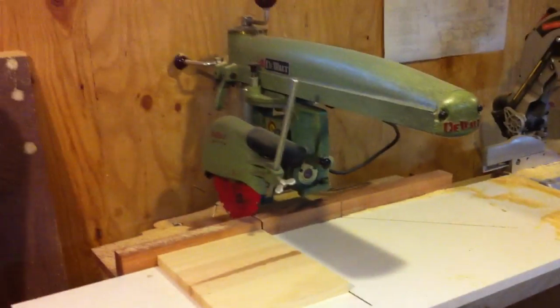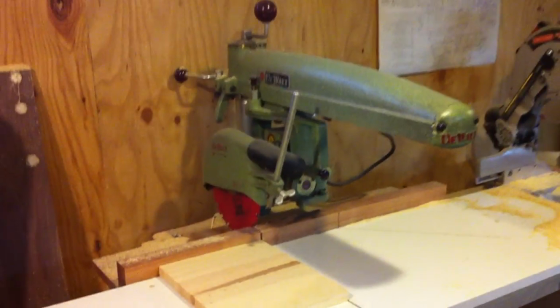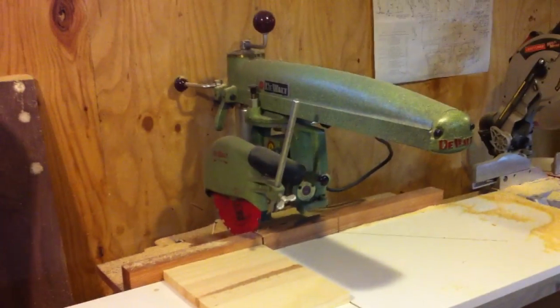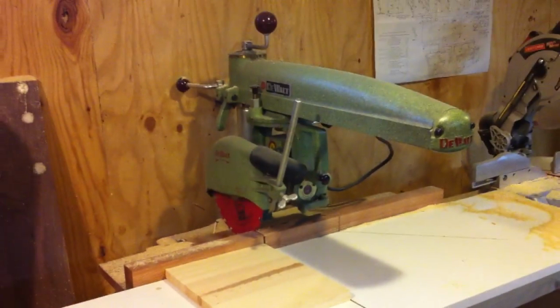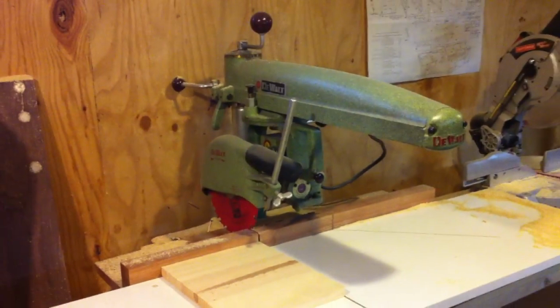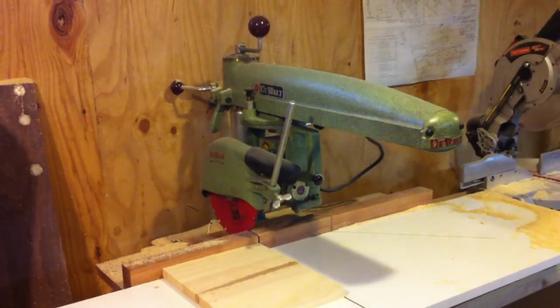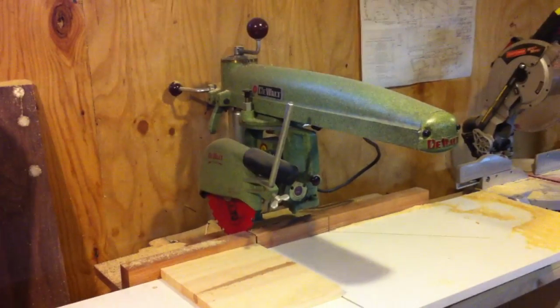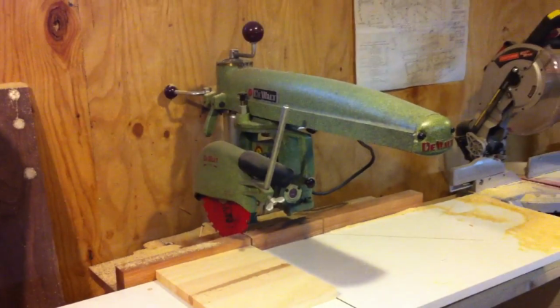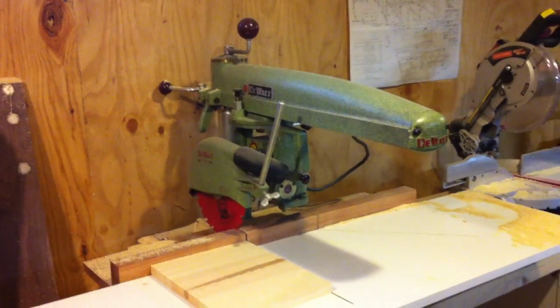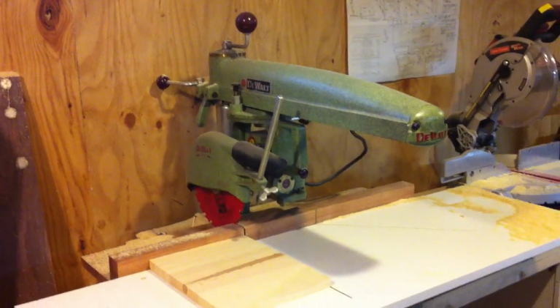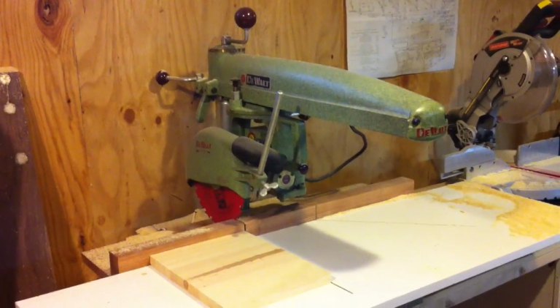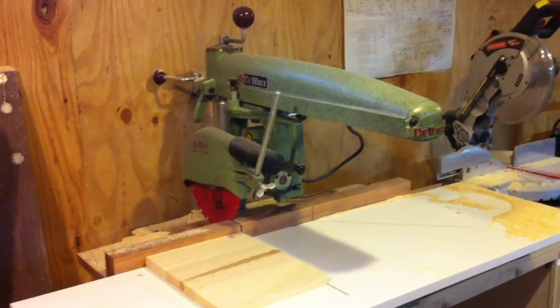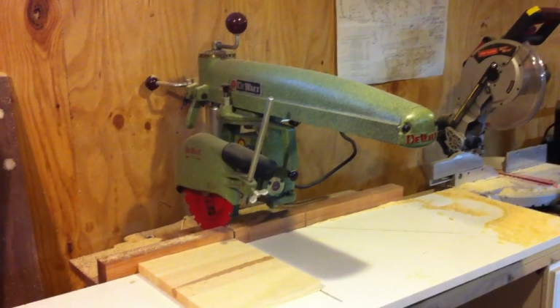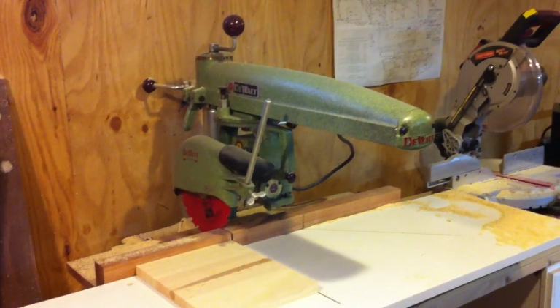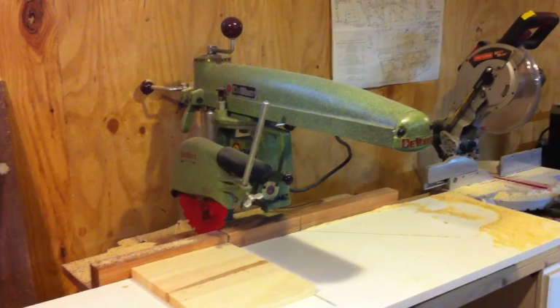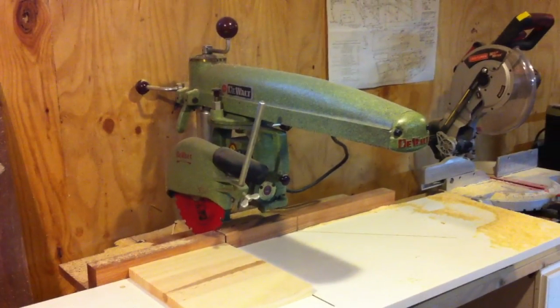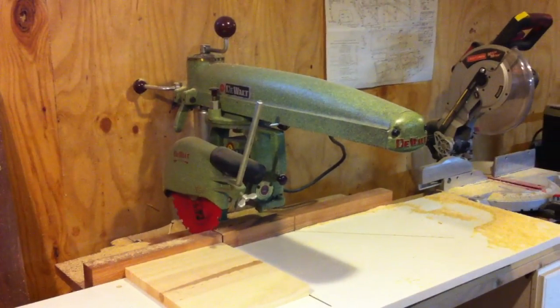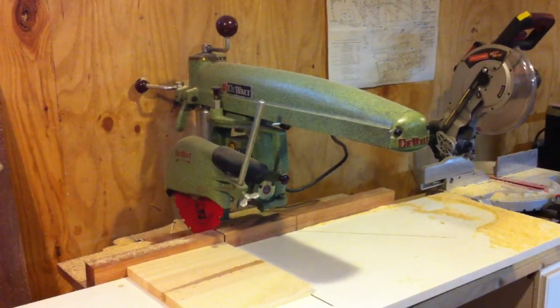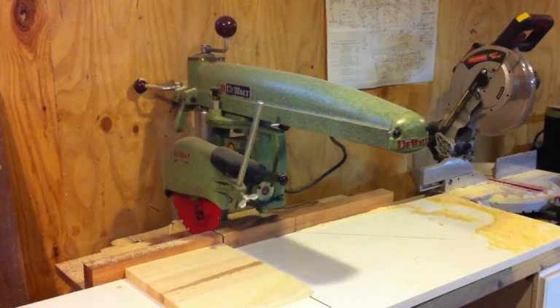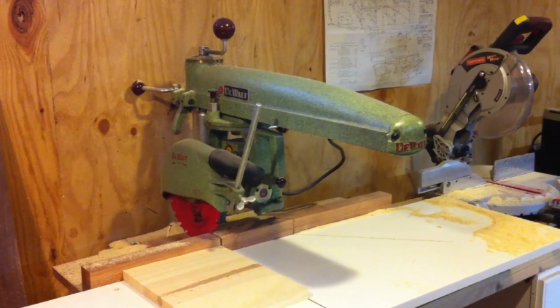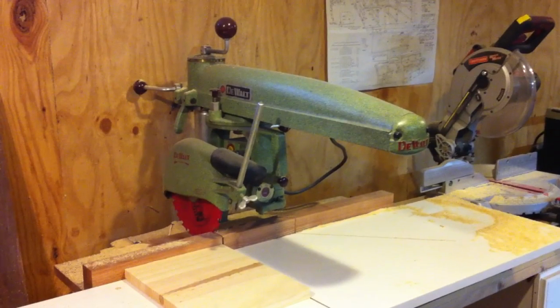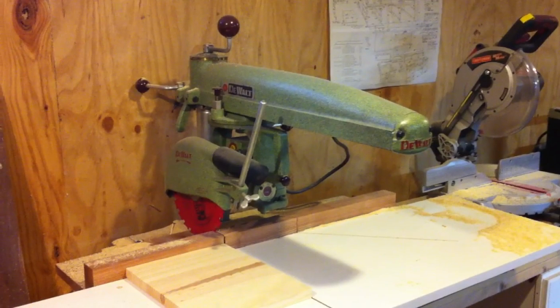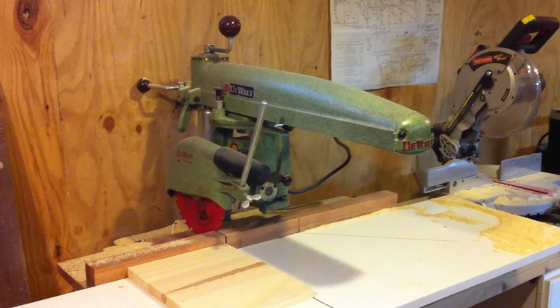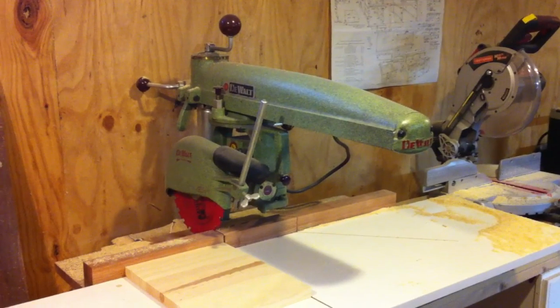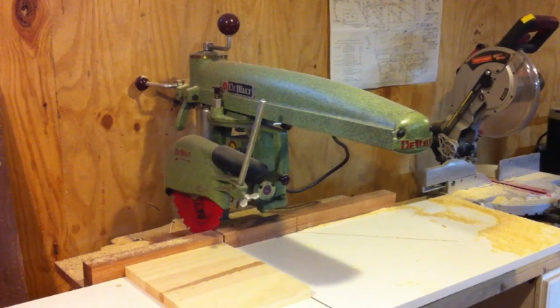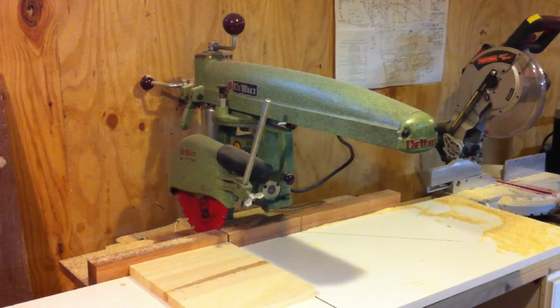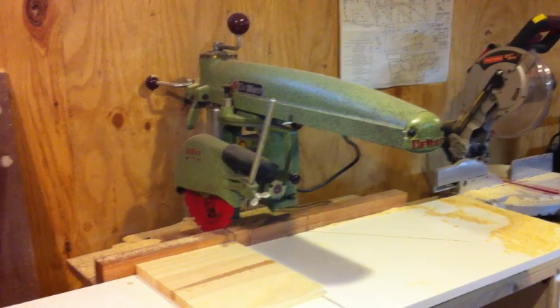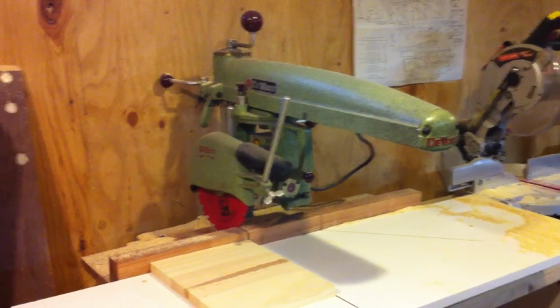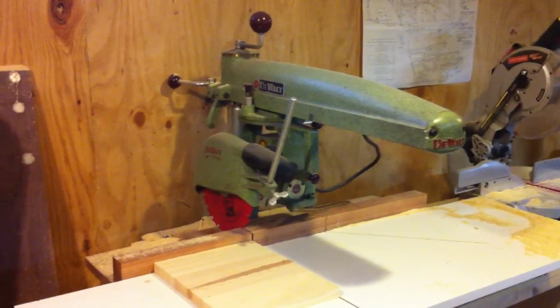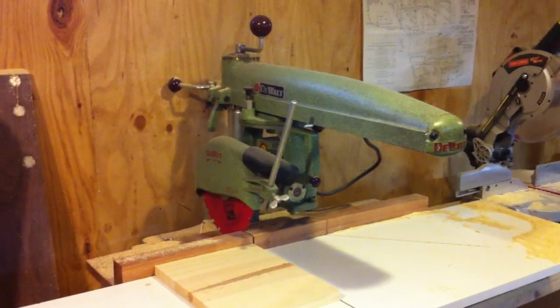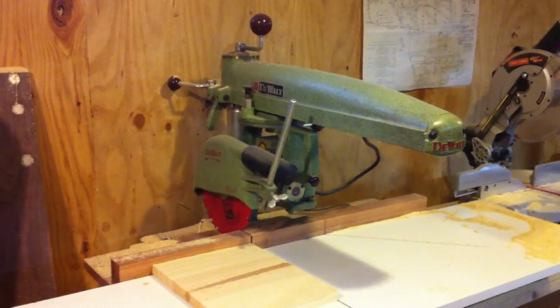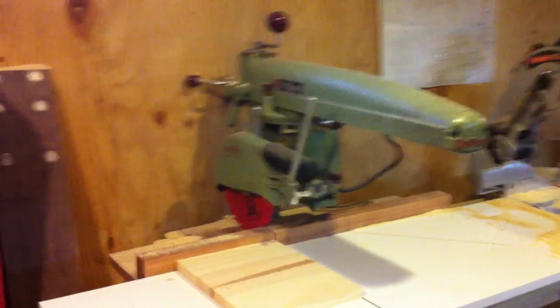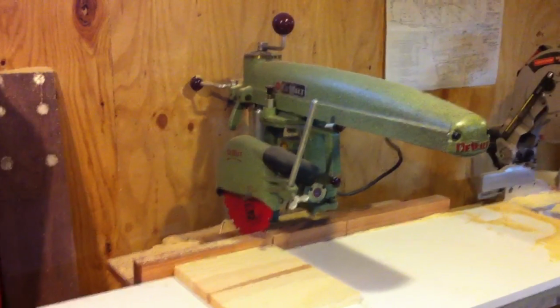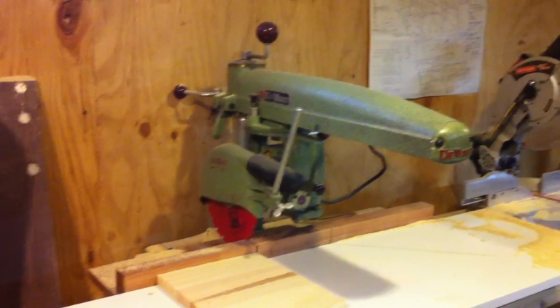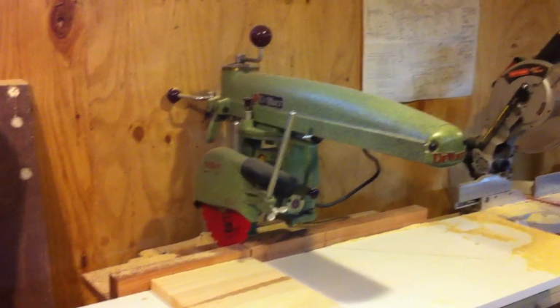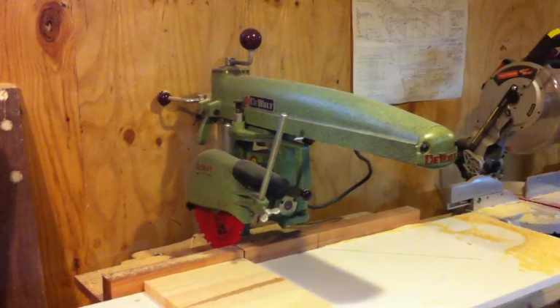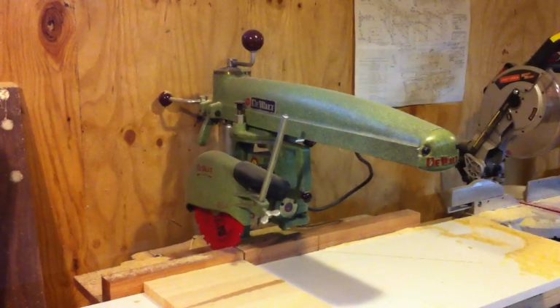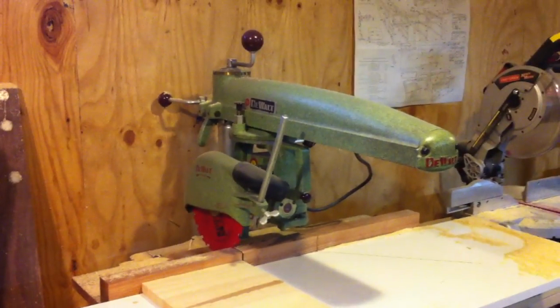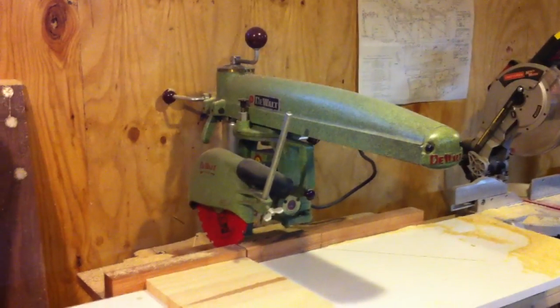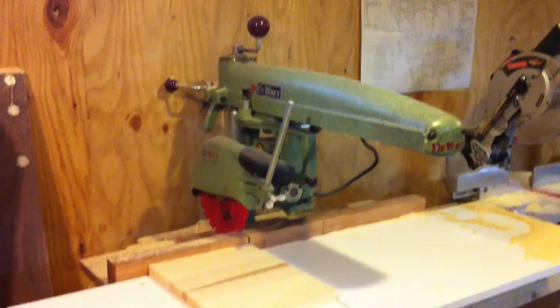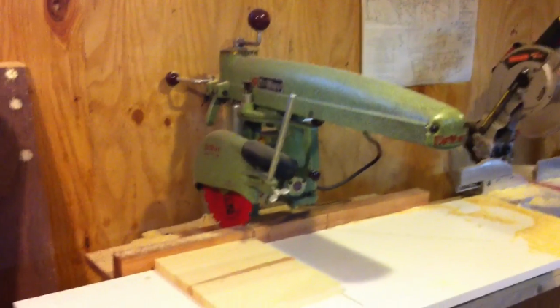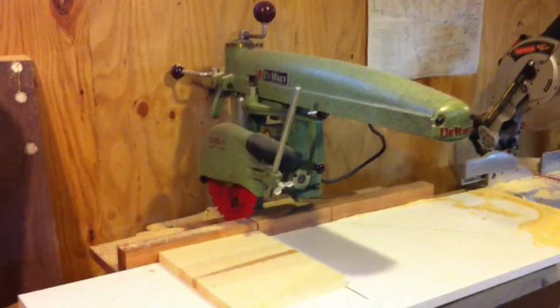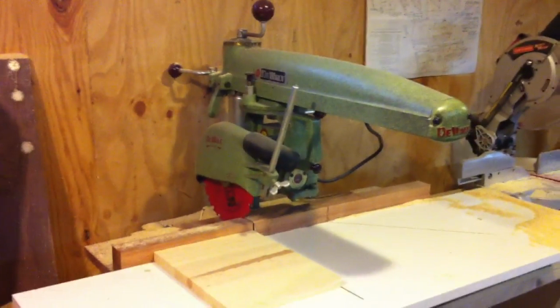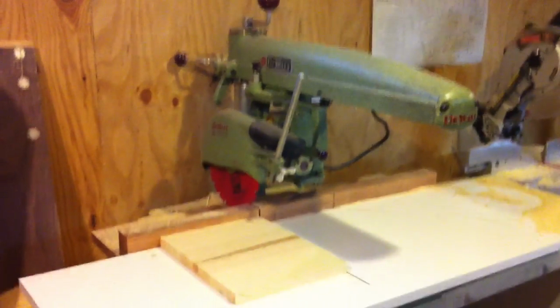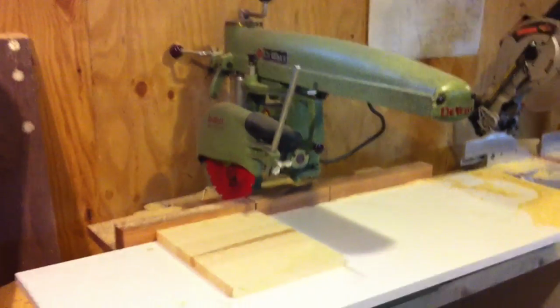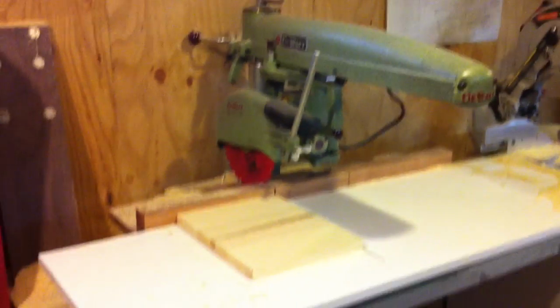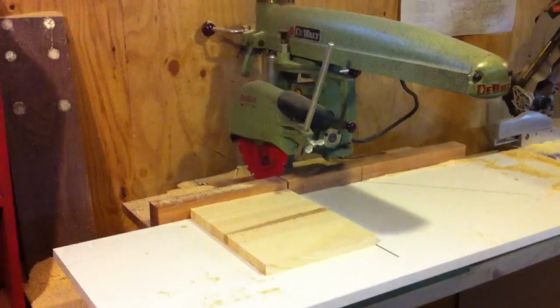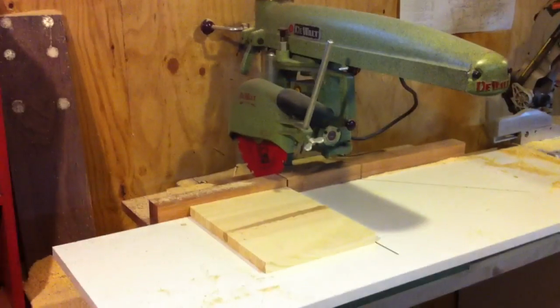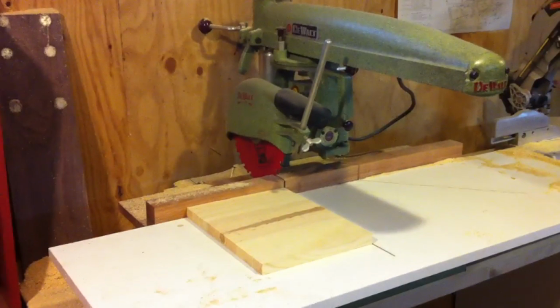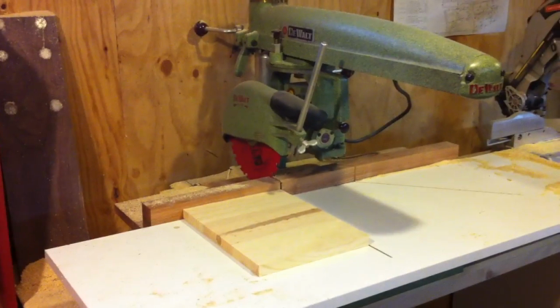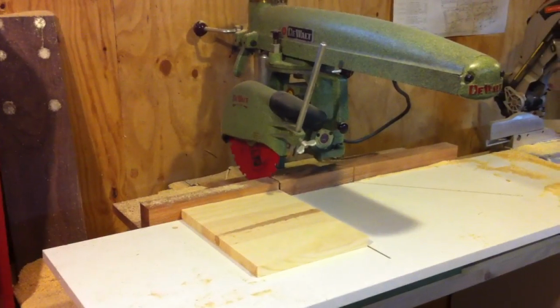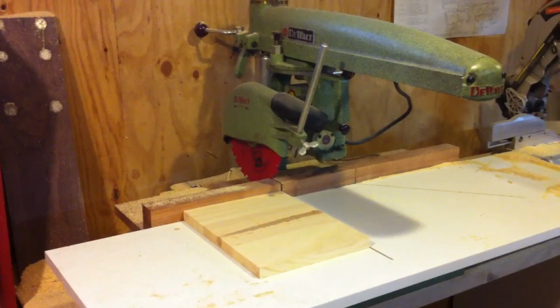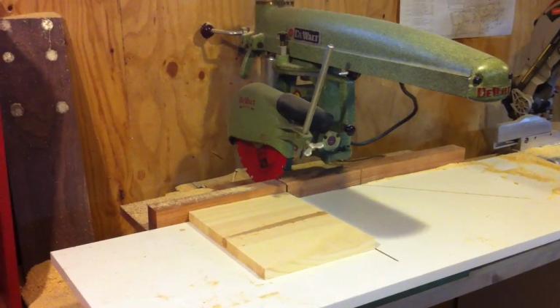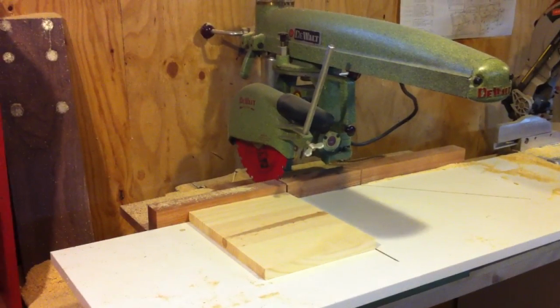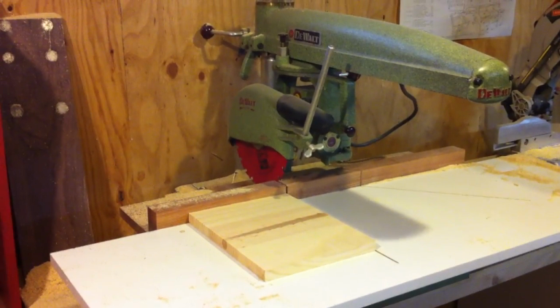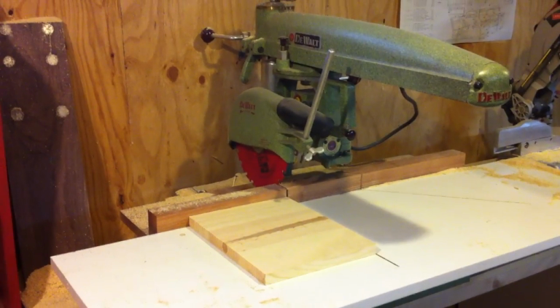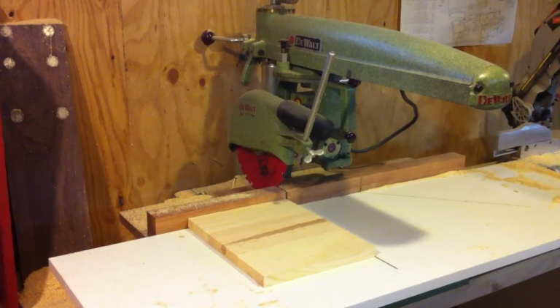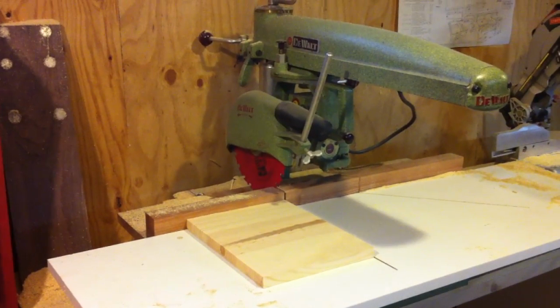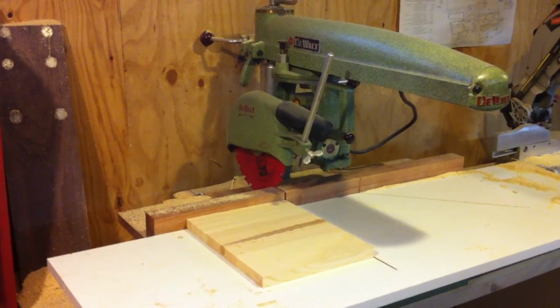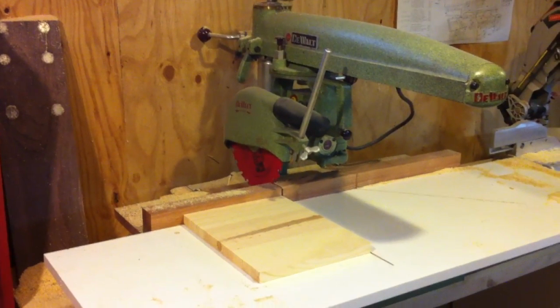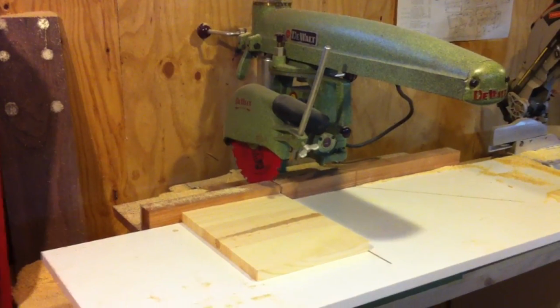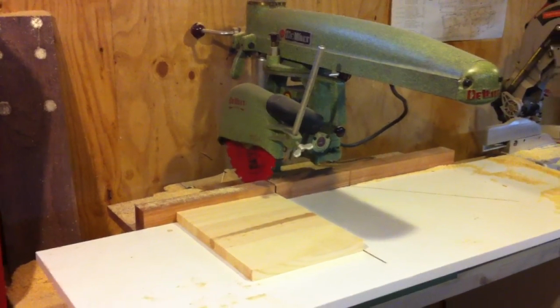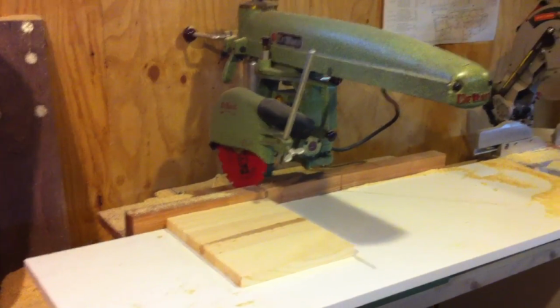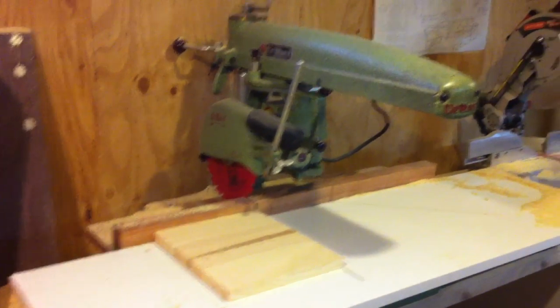Here's my 1950s DeWalt radial arm saw, dedicated for just right angle cuts.